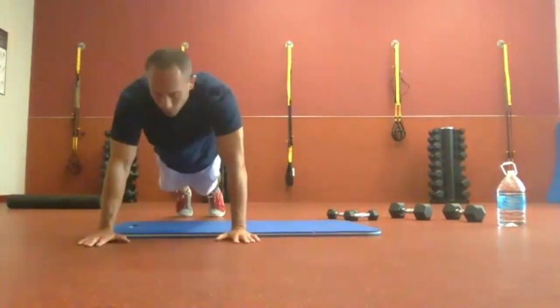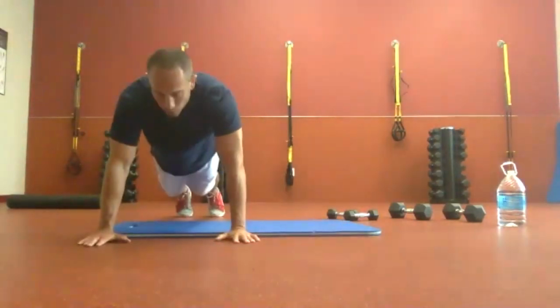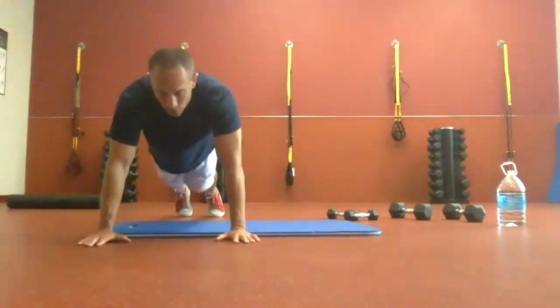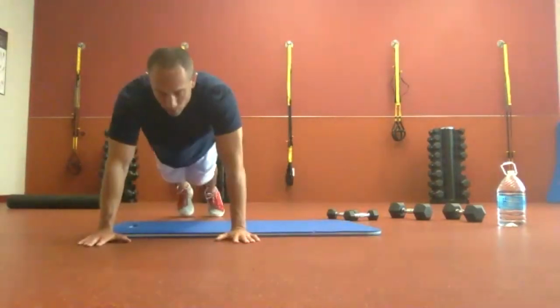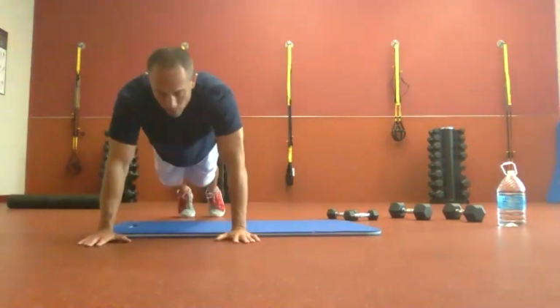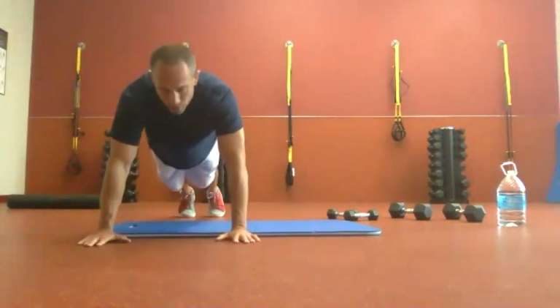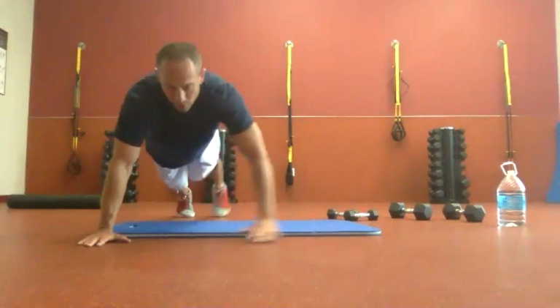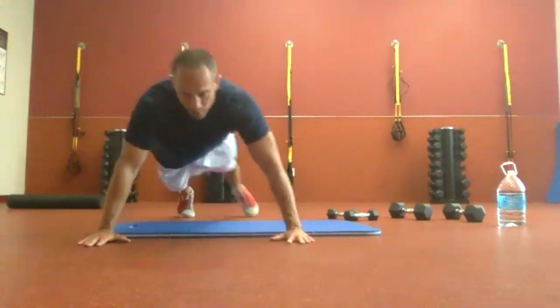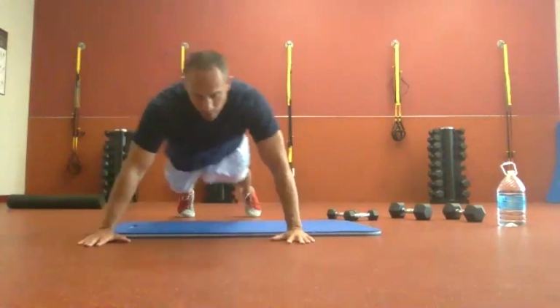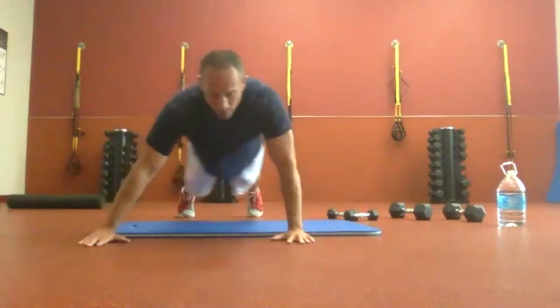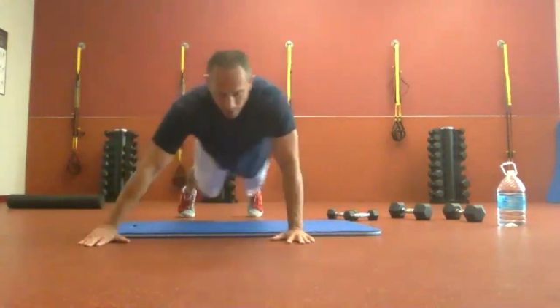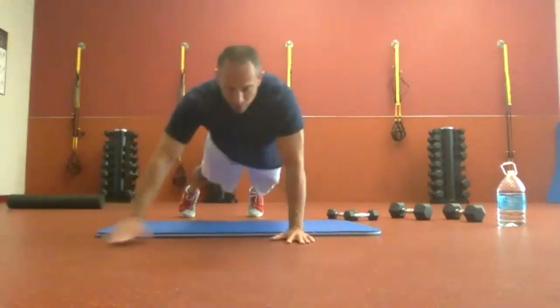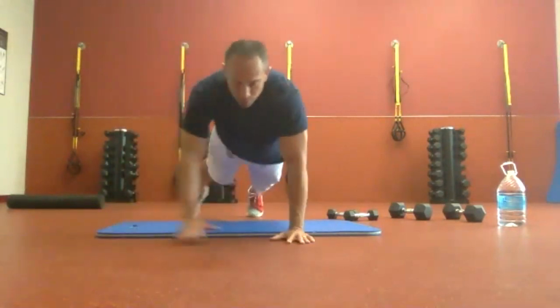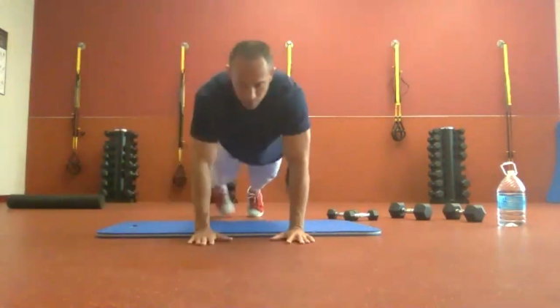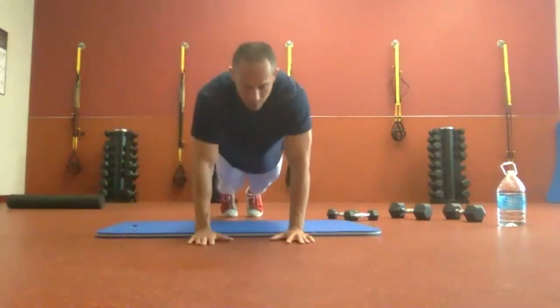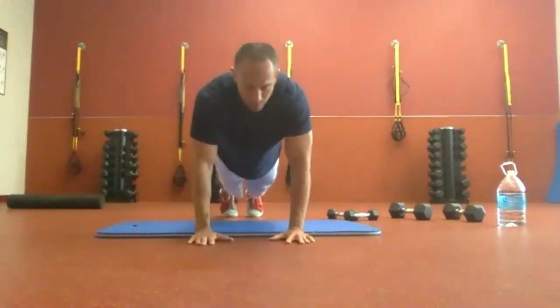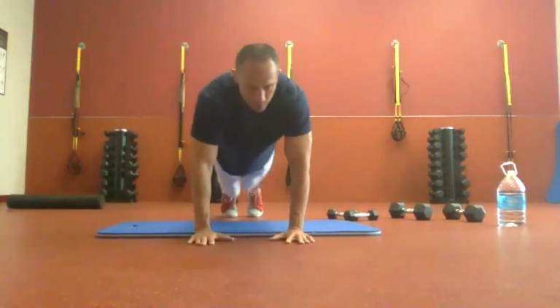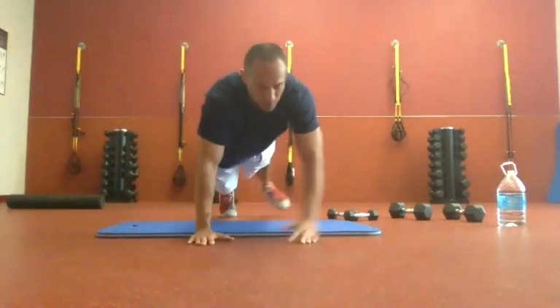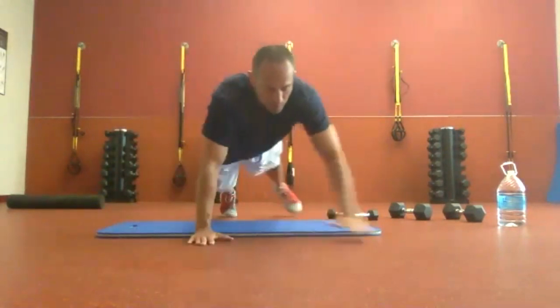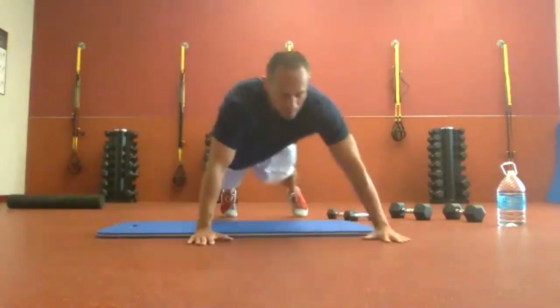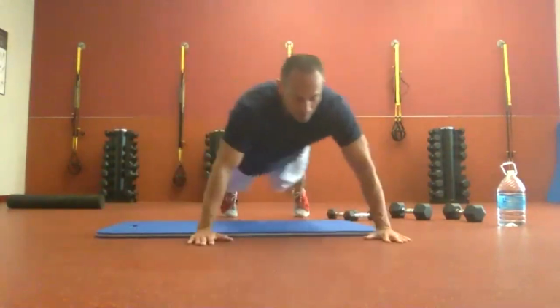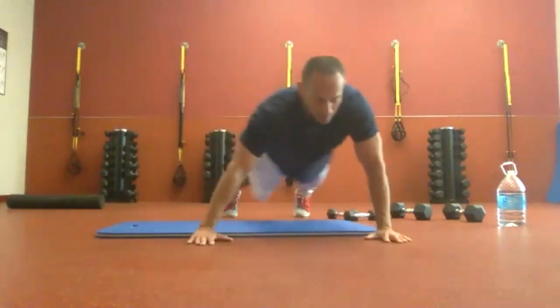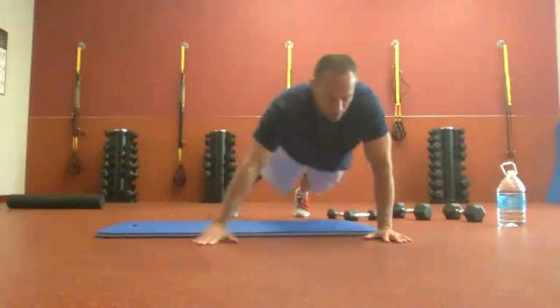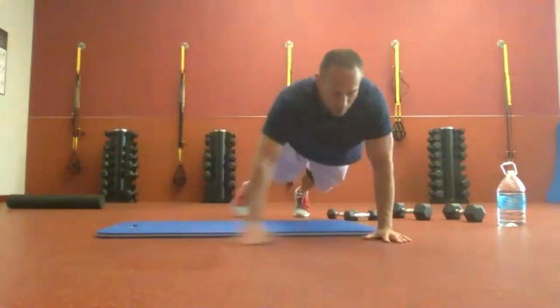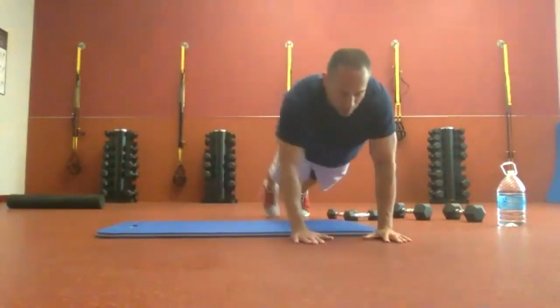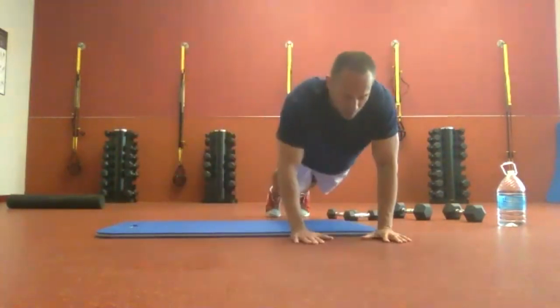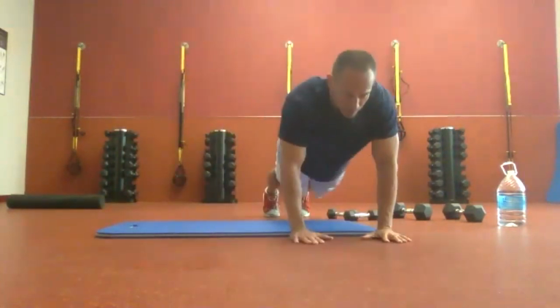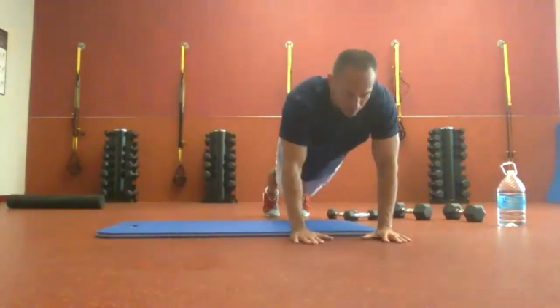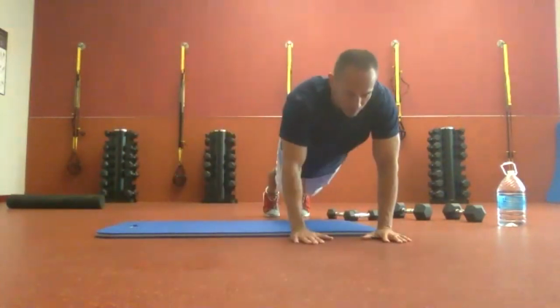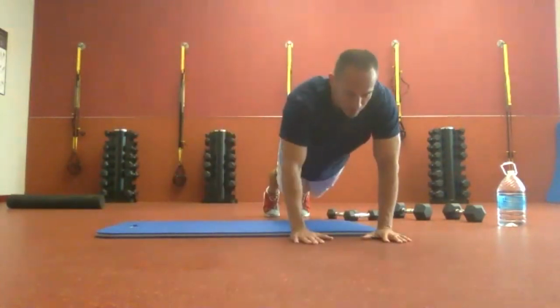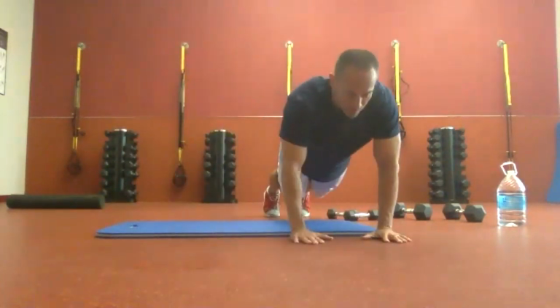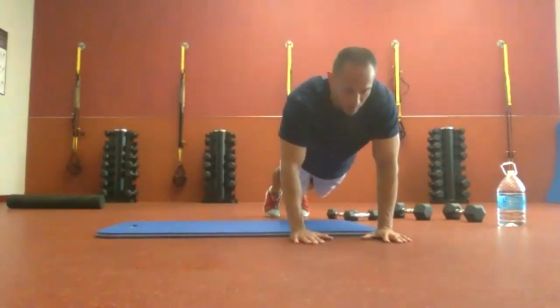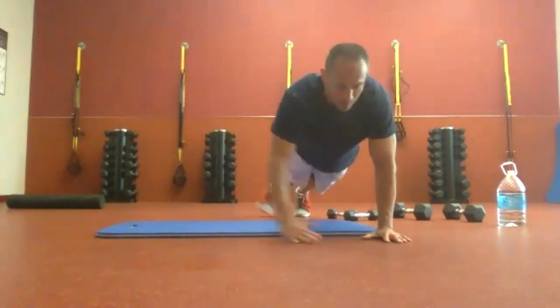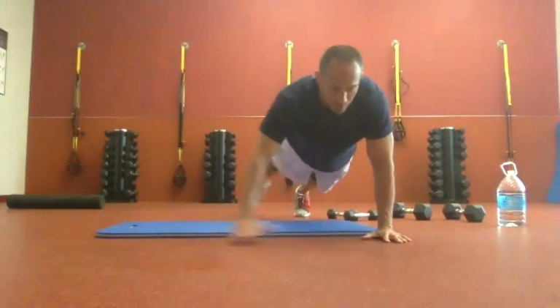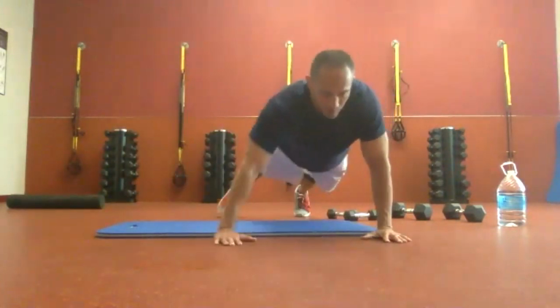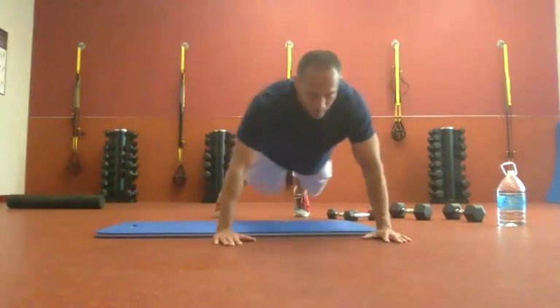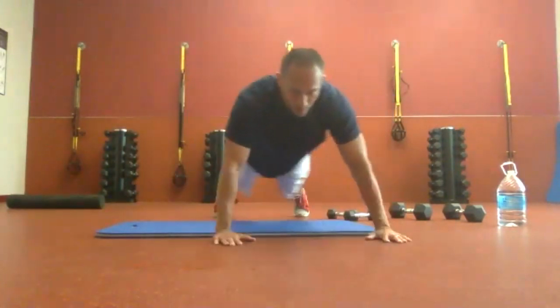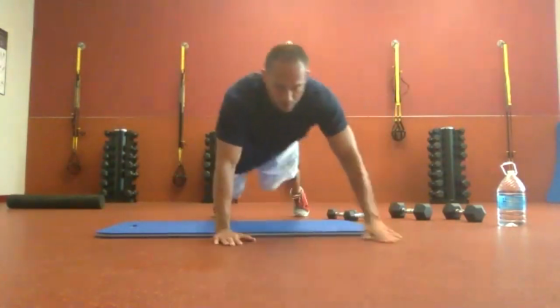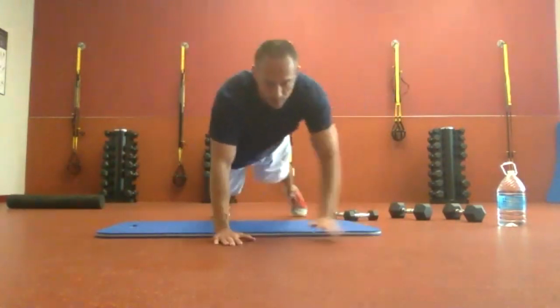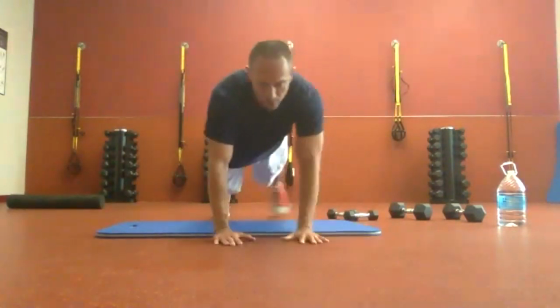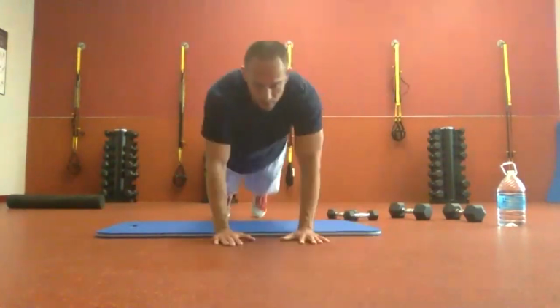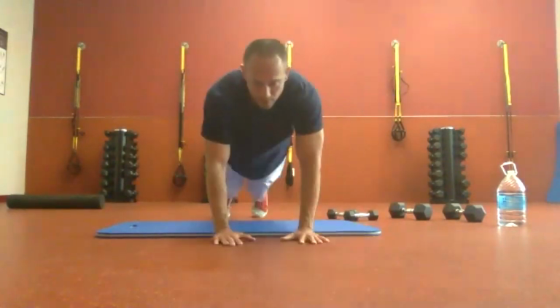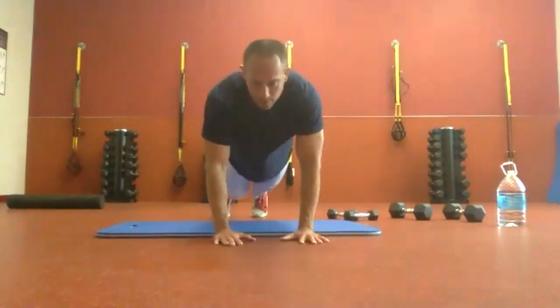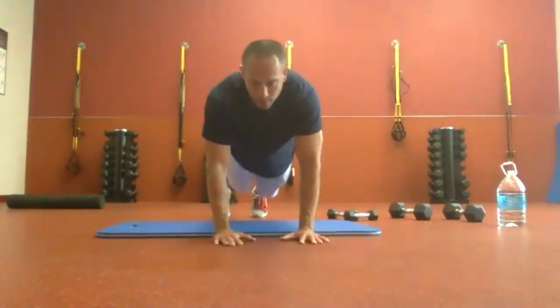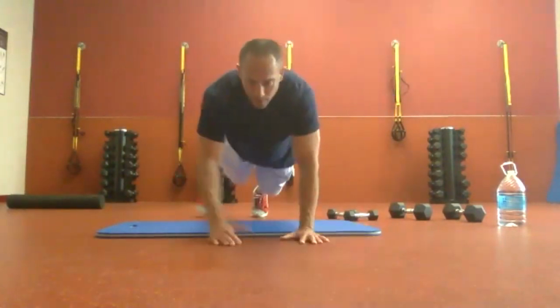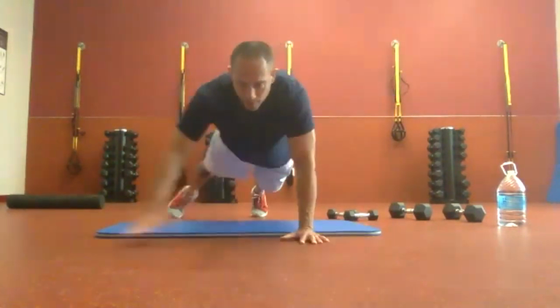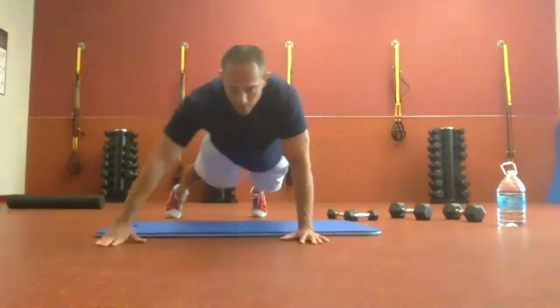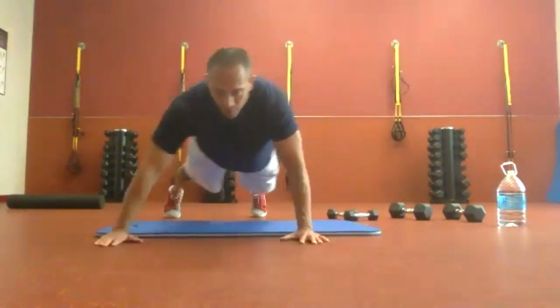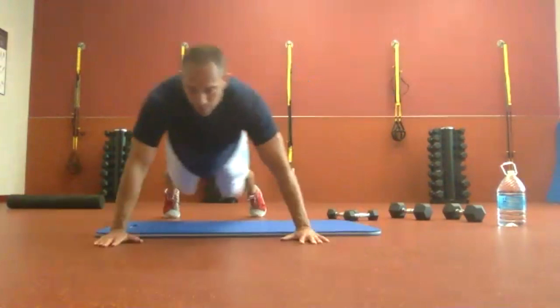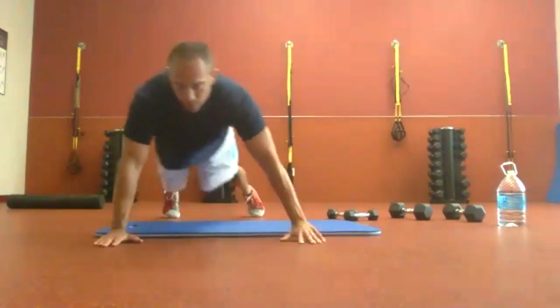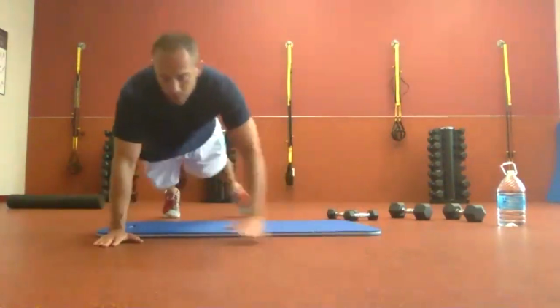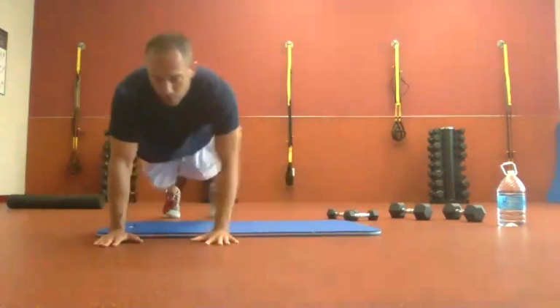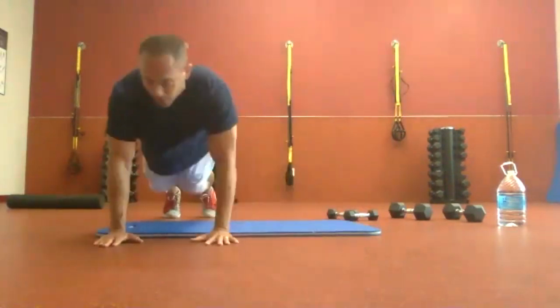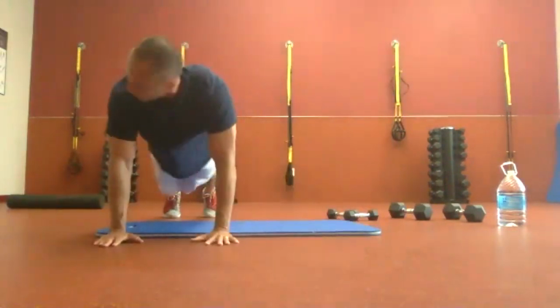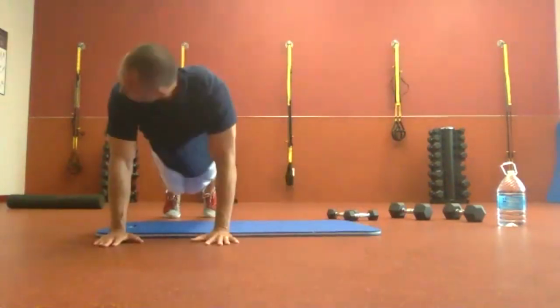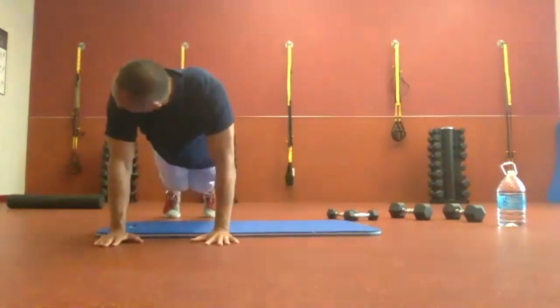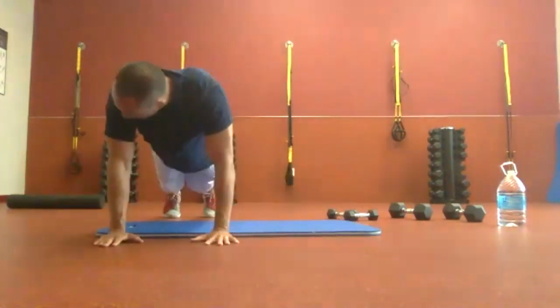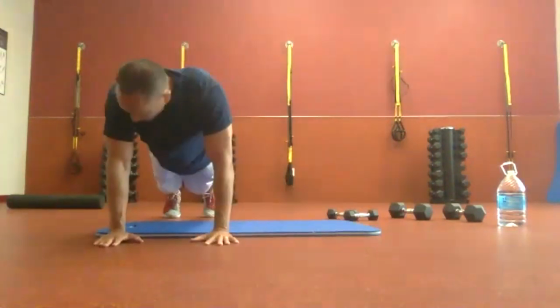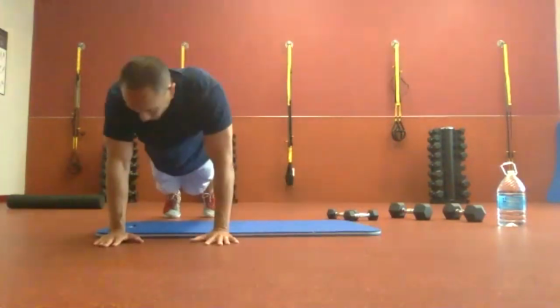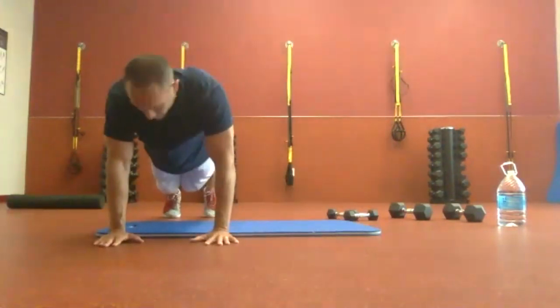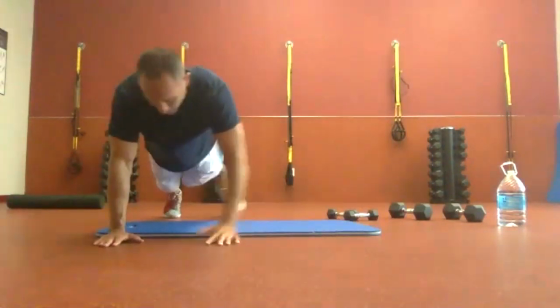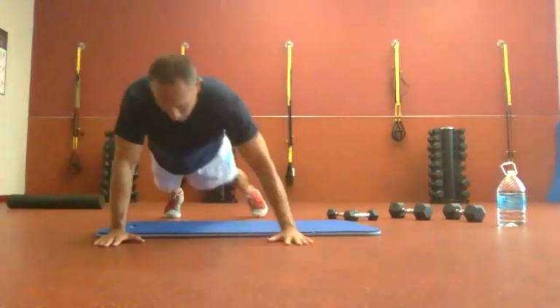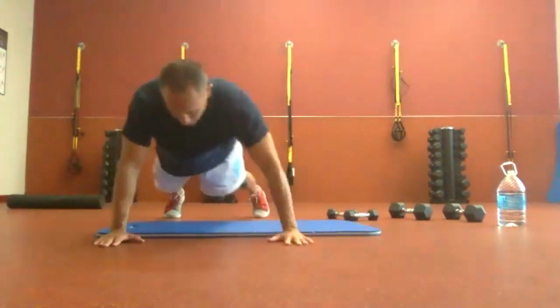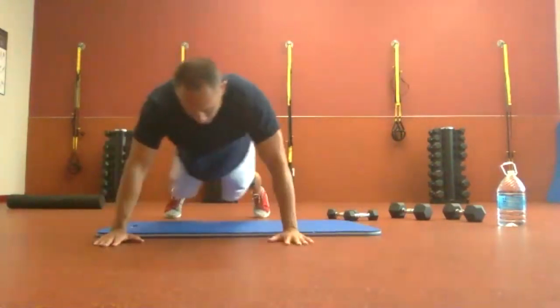Two each direction. Out, in, out, in. Reset. Outside, inside, outside, inside. Here we go.